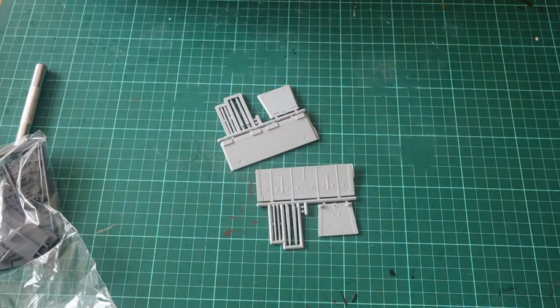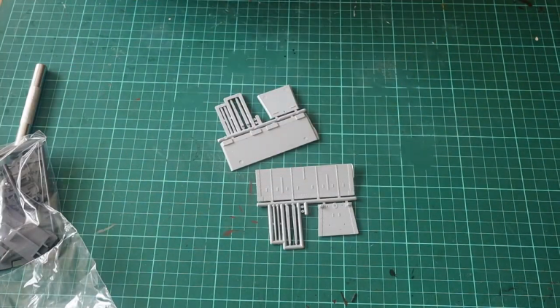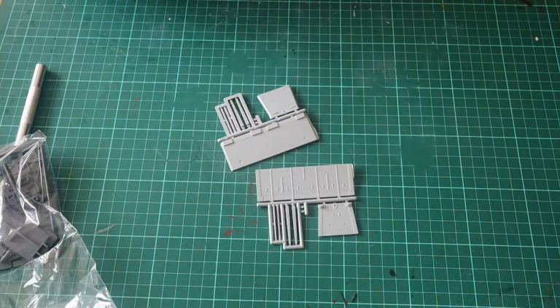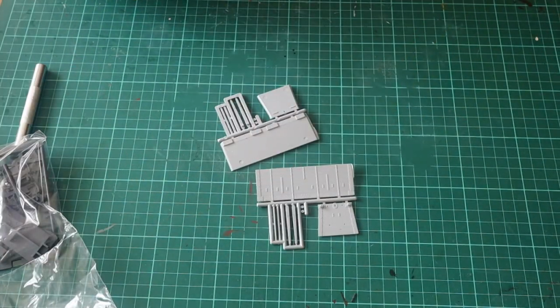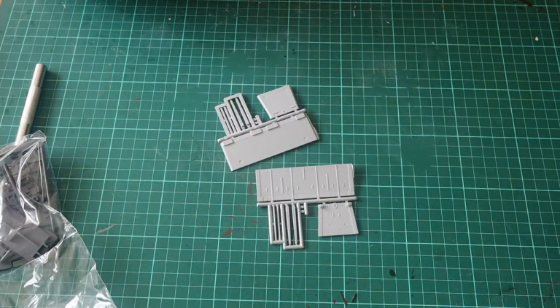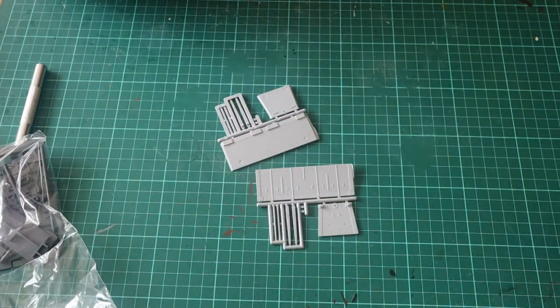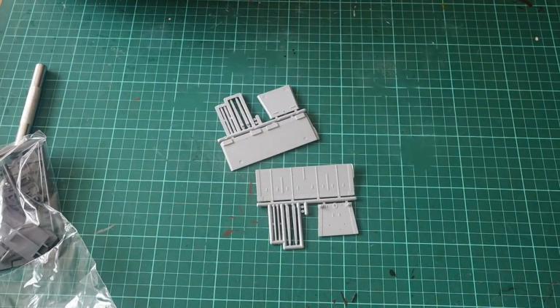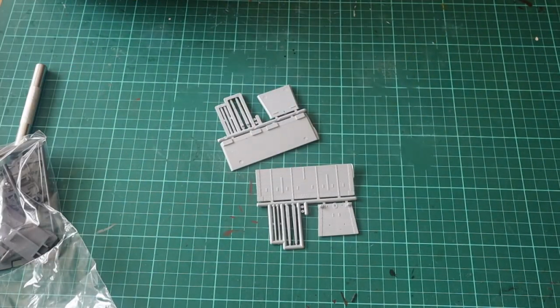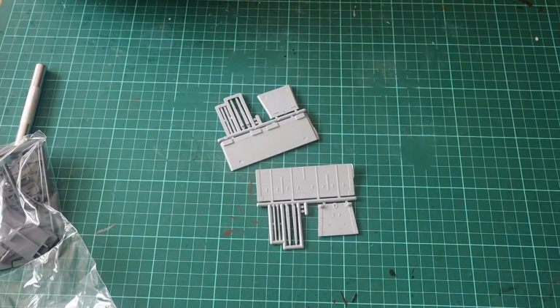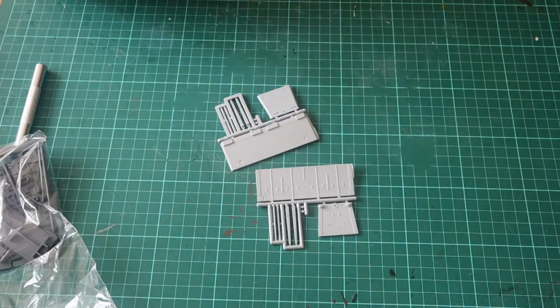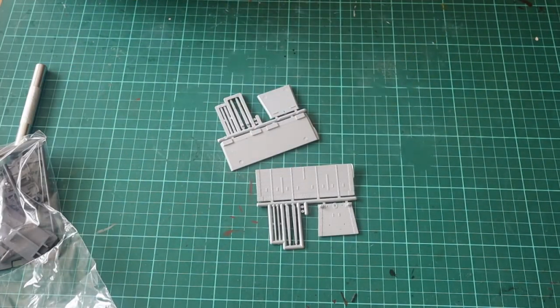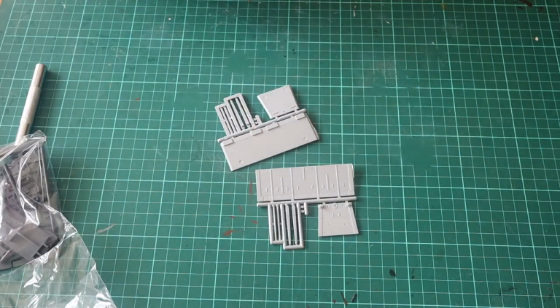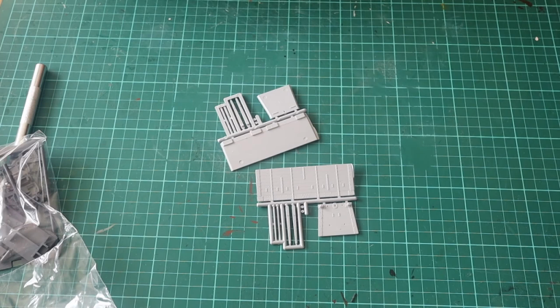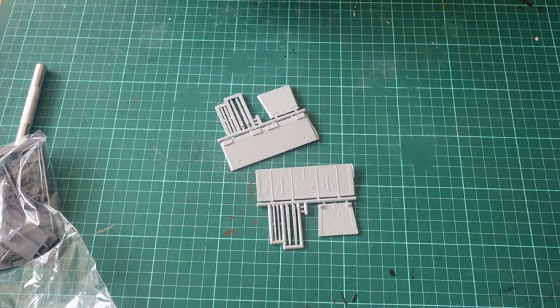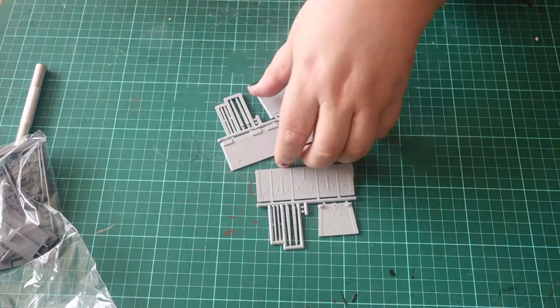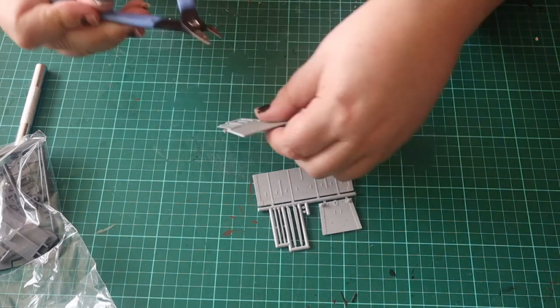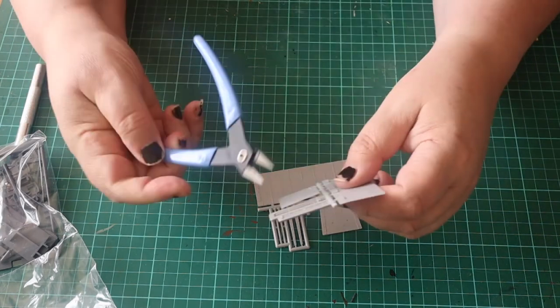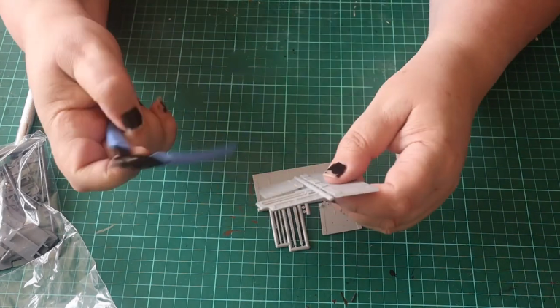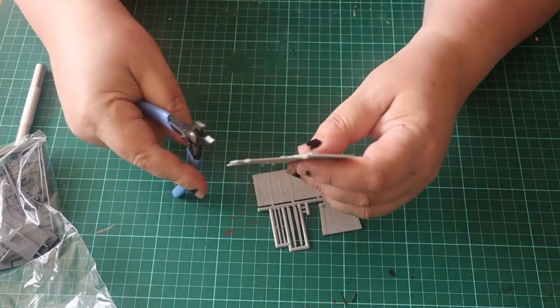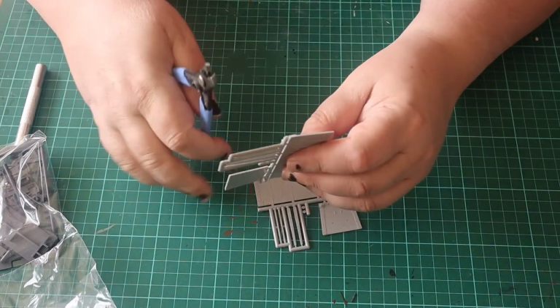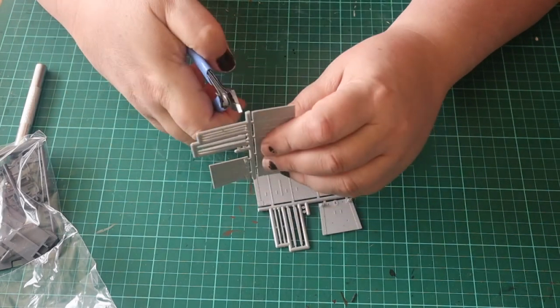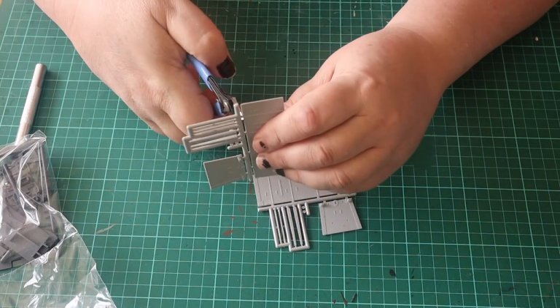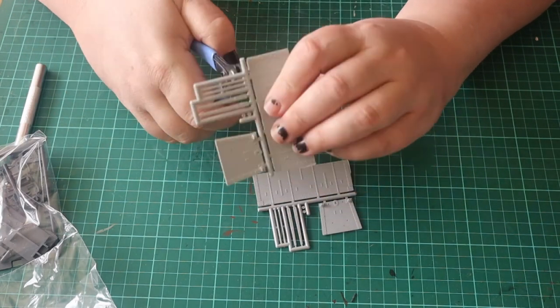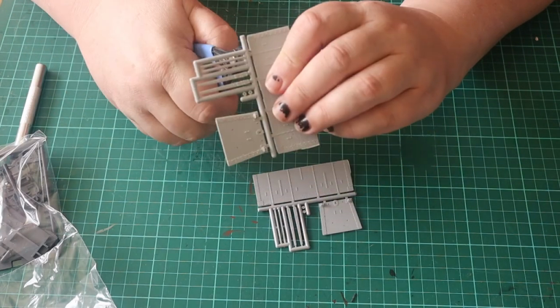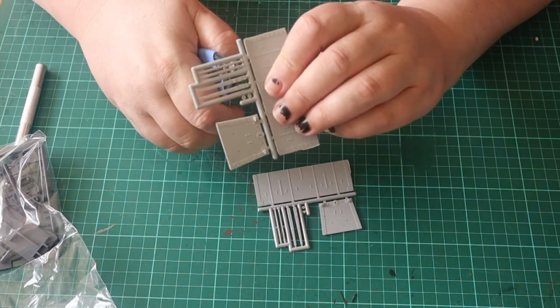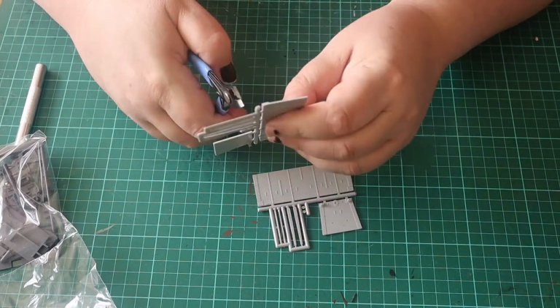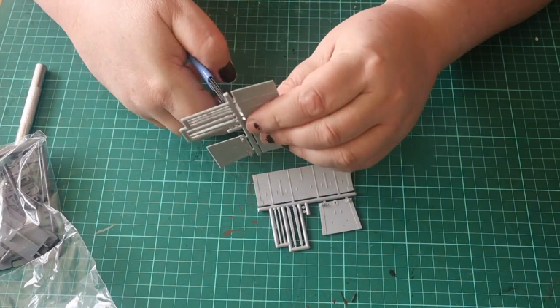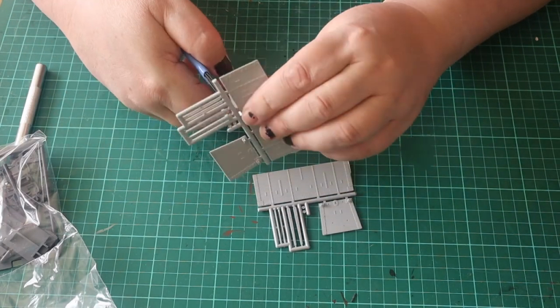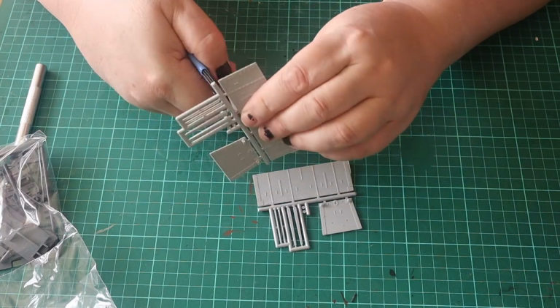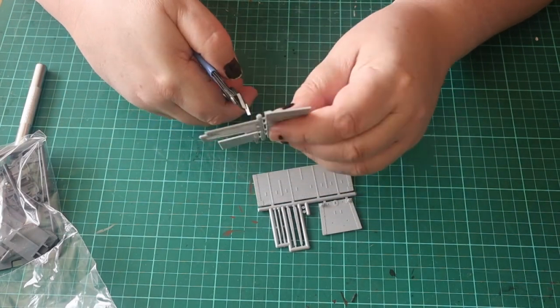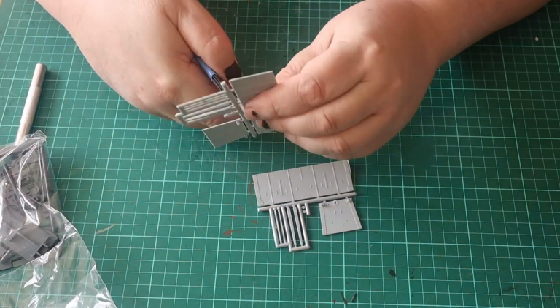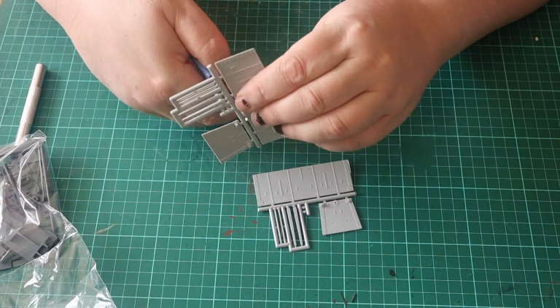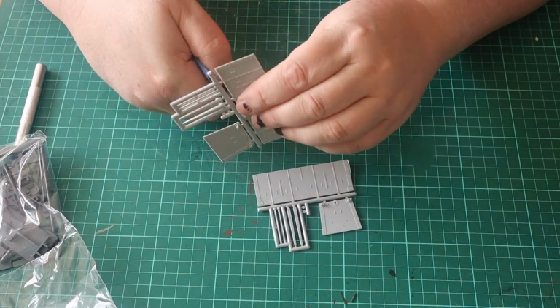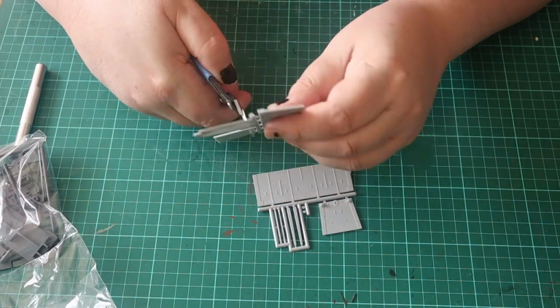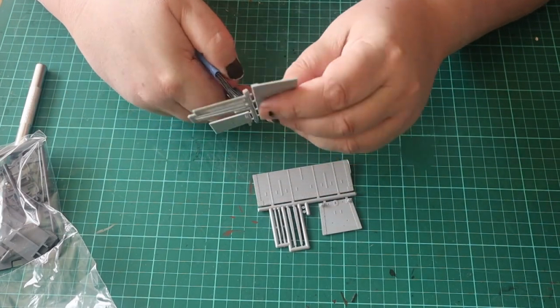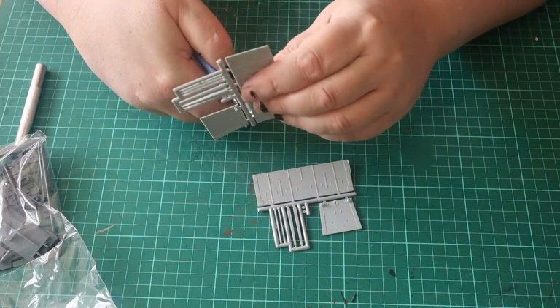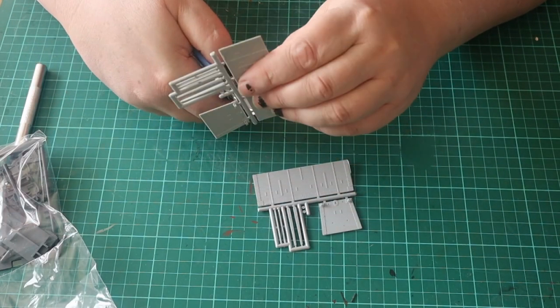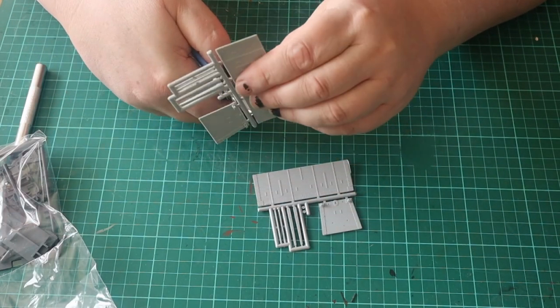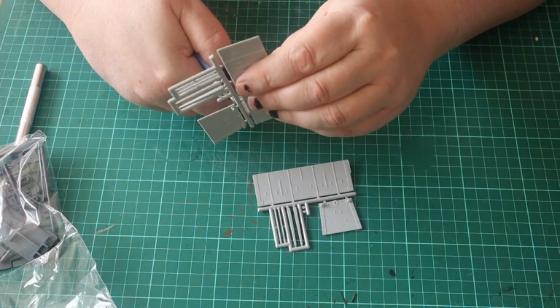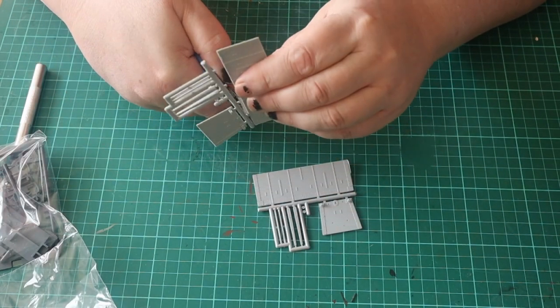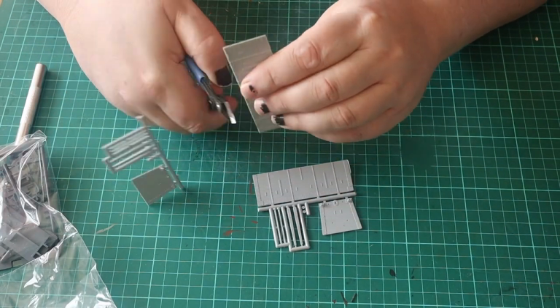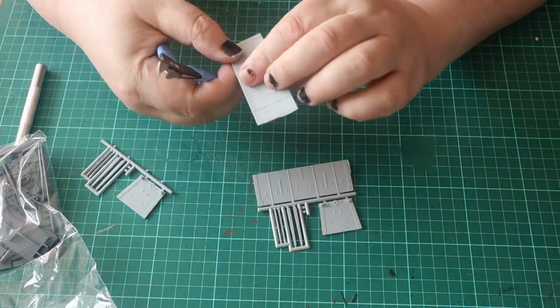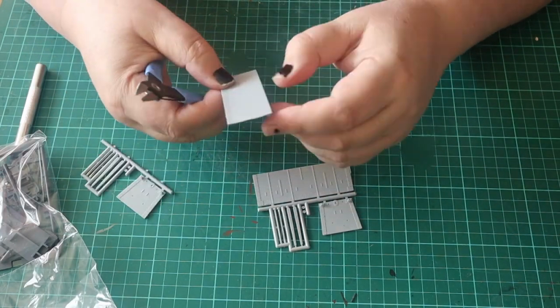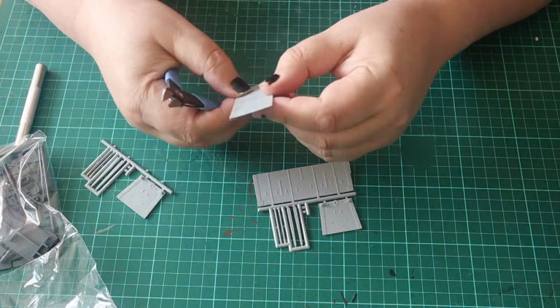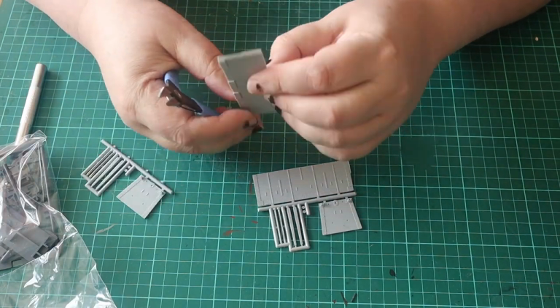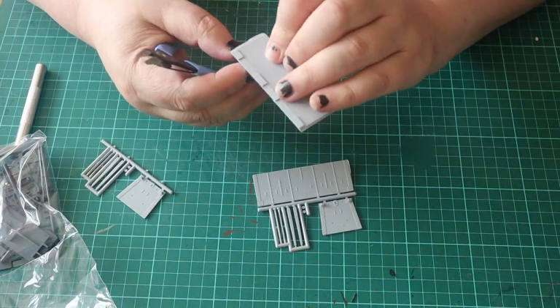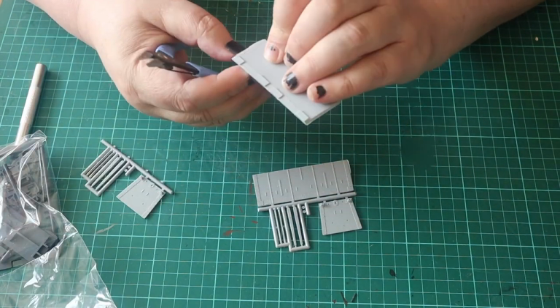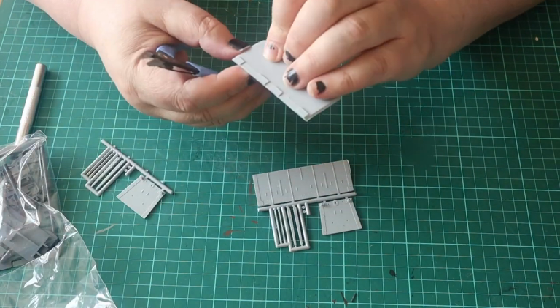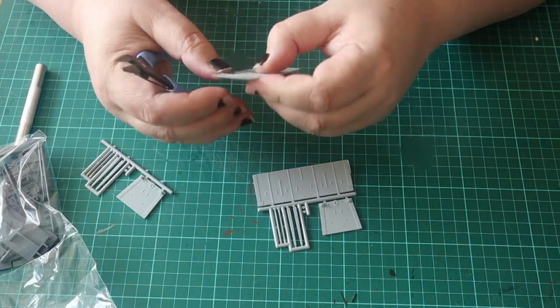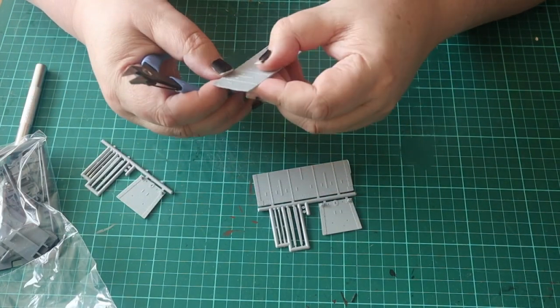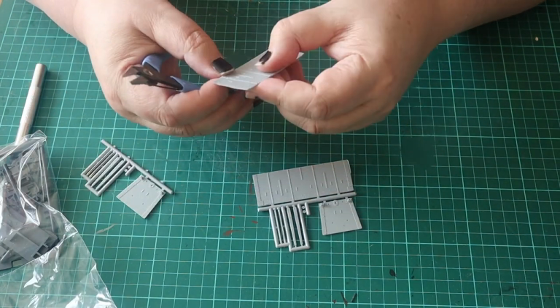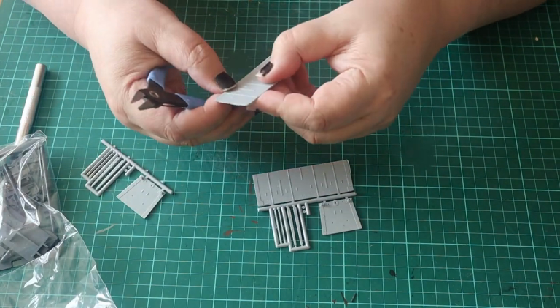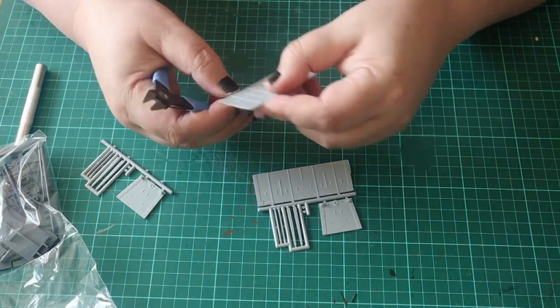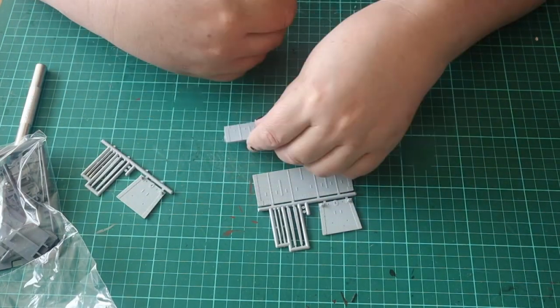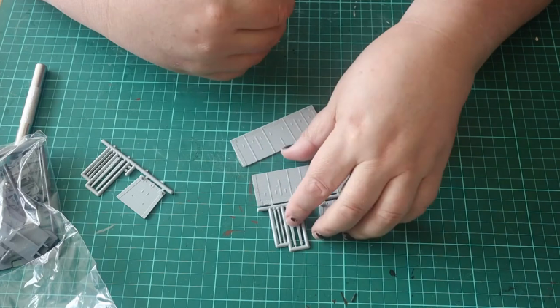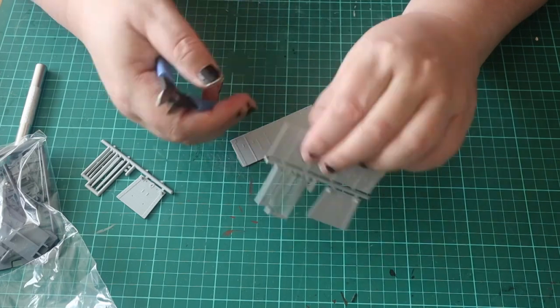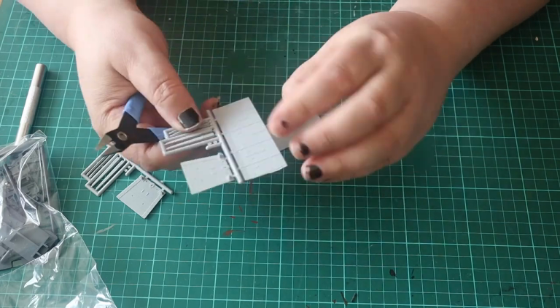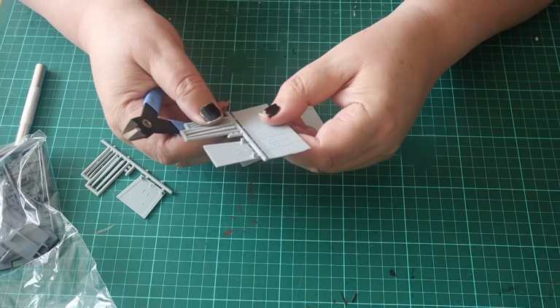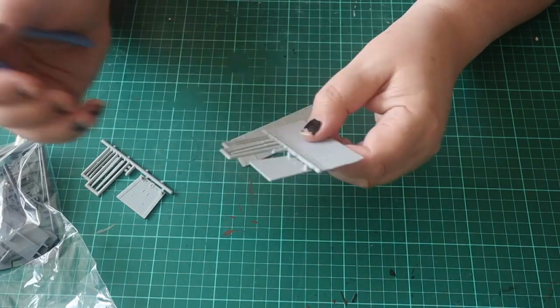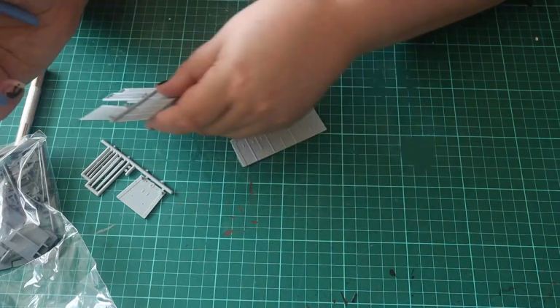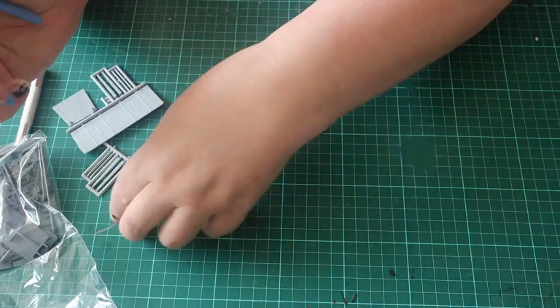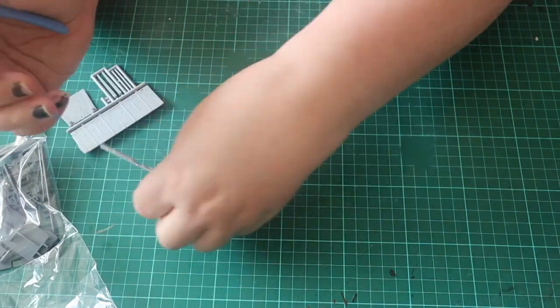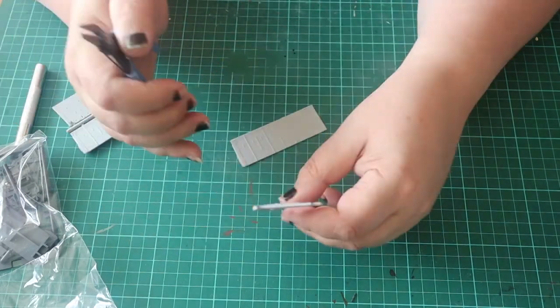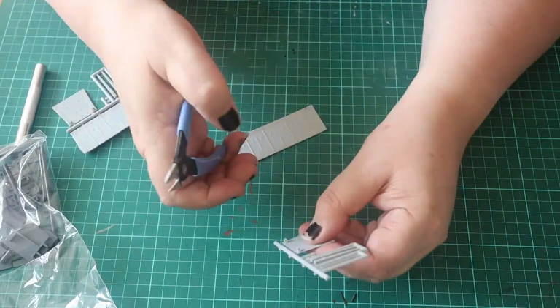I start with the hopper itself. As usual, I remove the parts from the sprue with sprue cutters and clean them up.